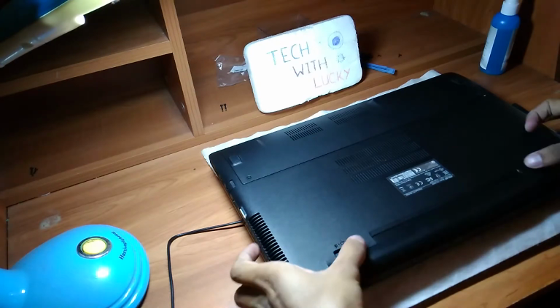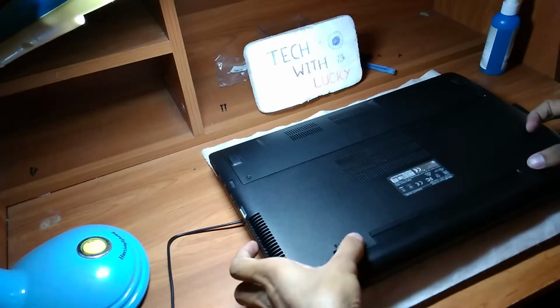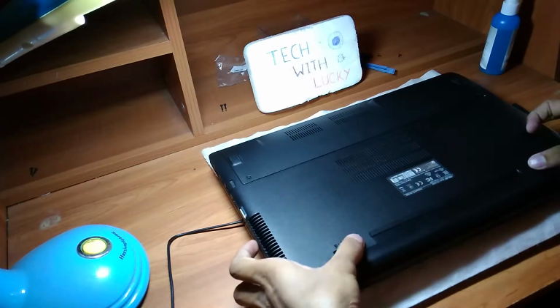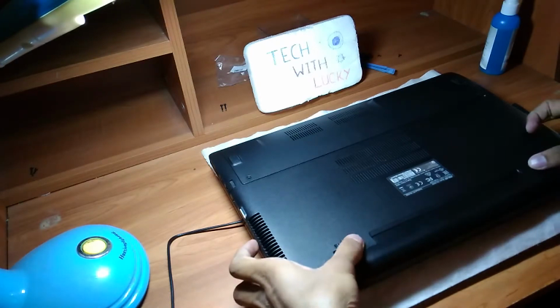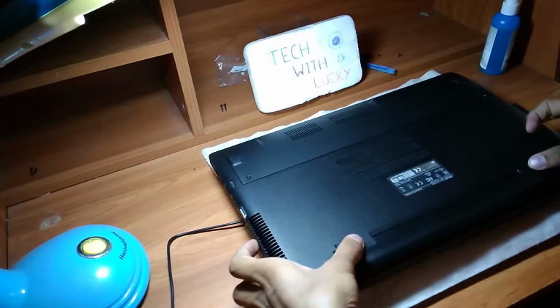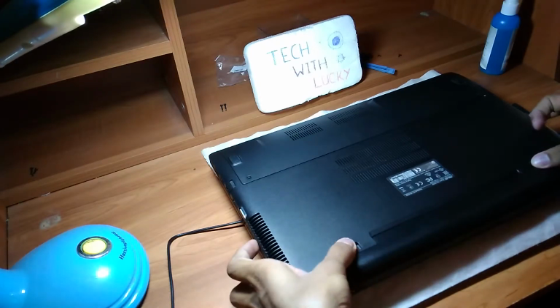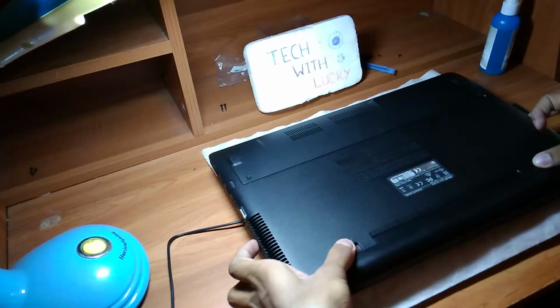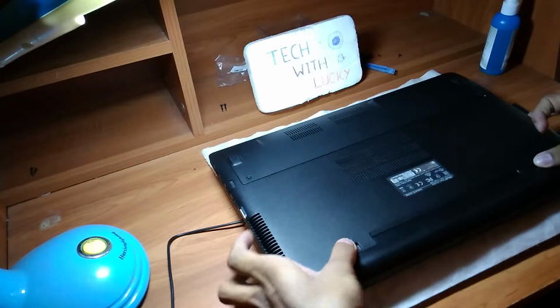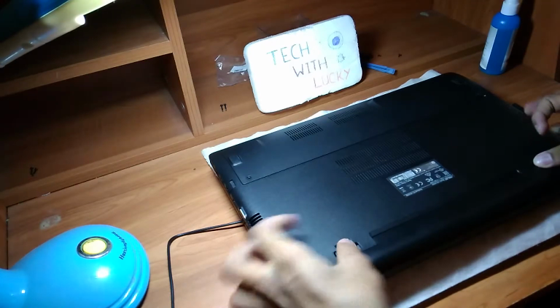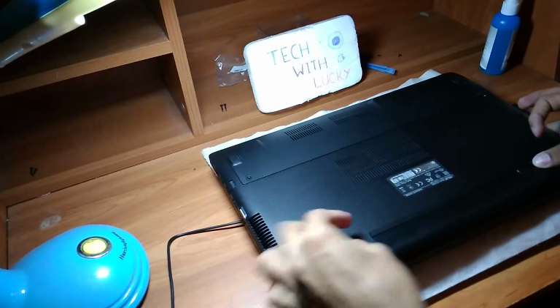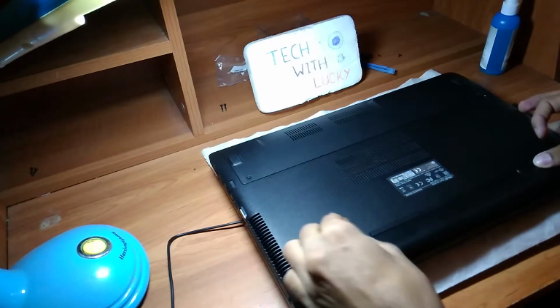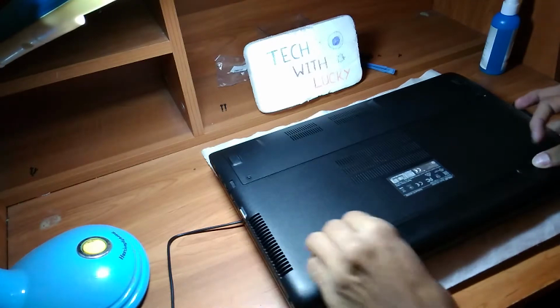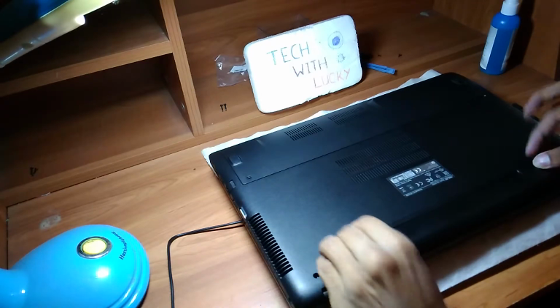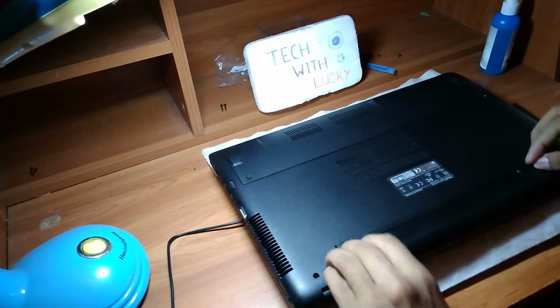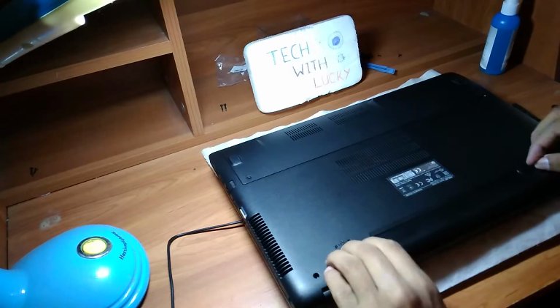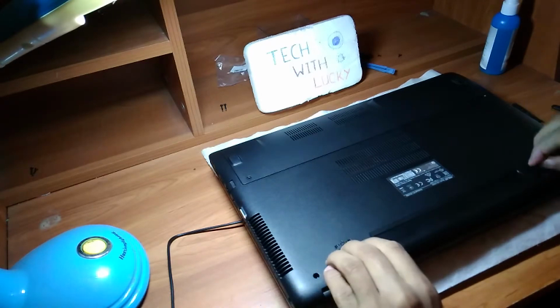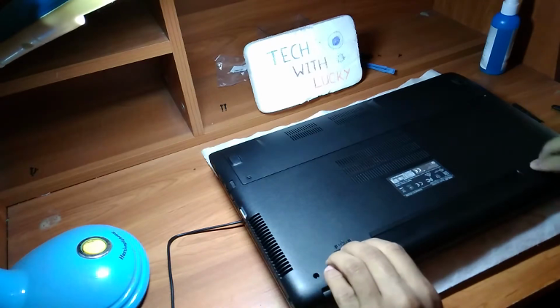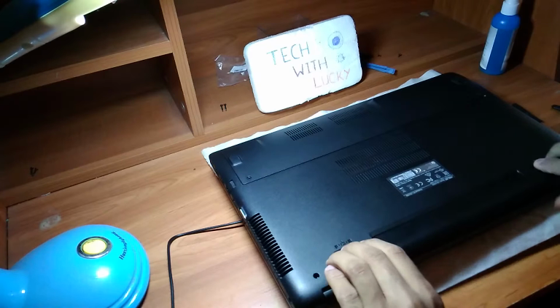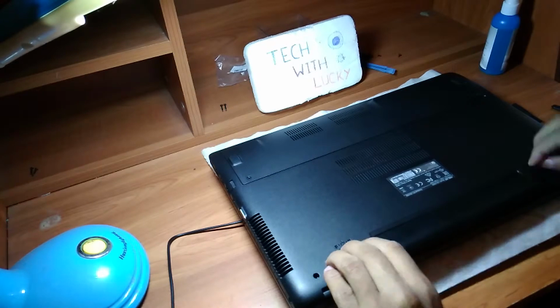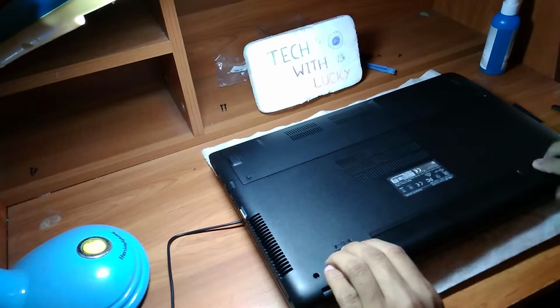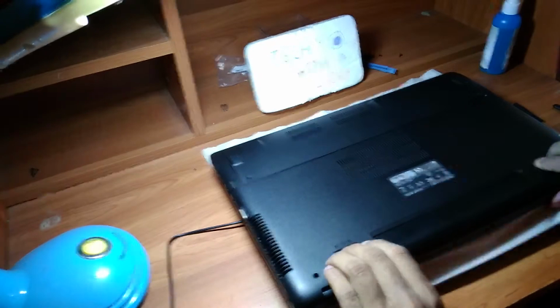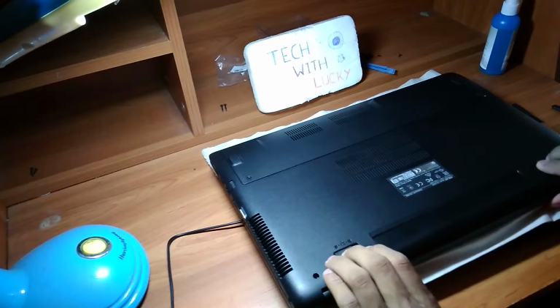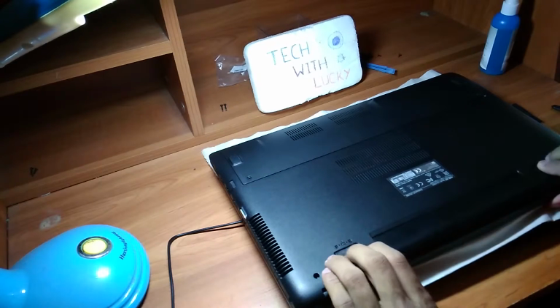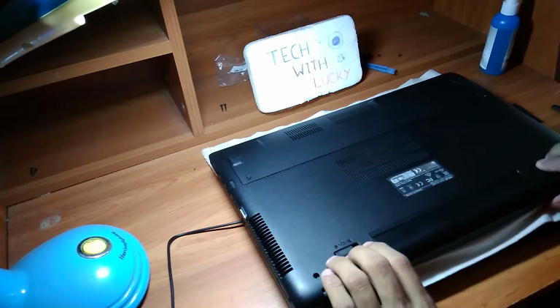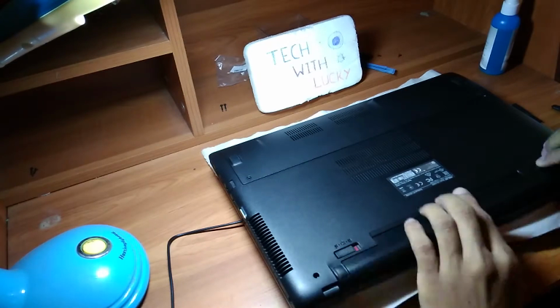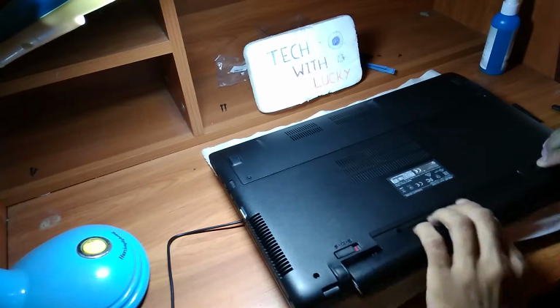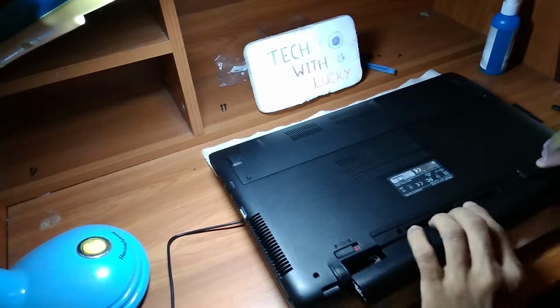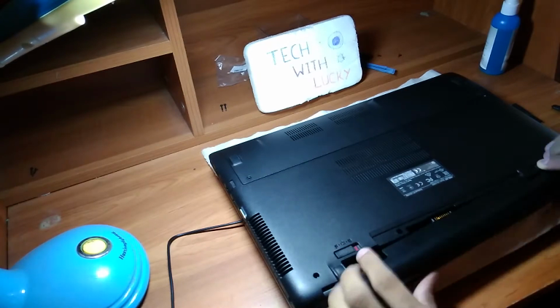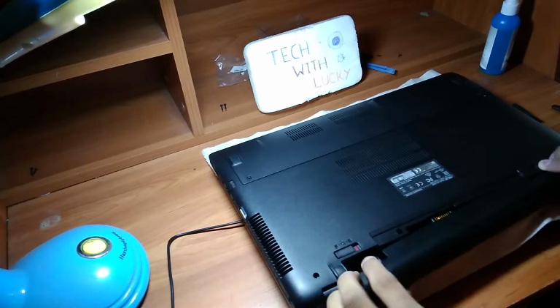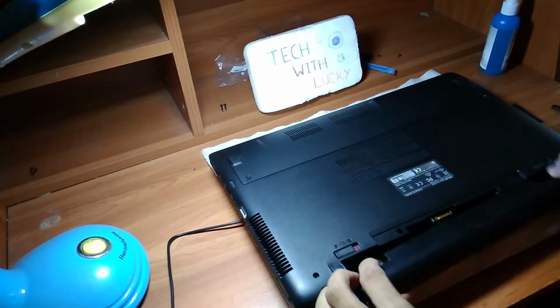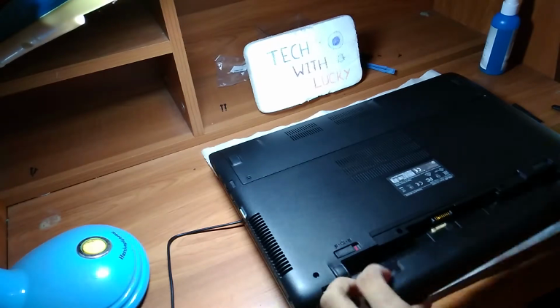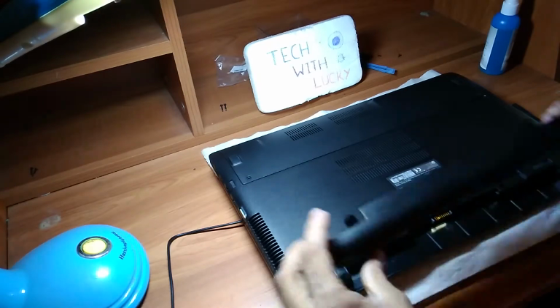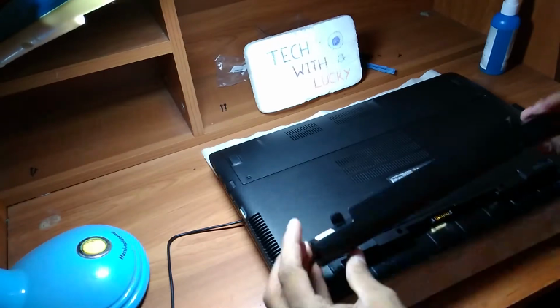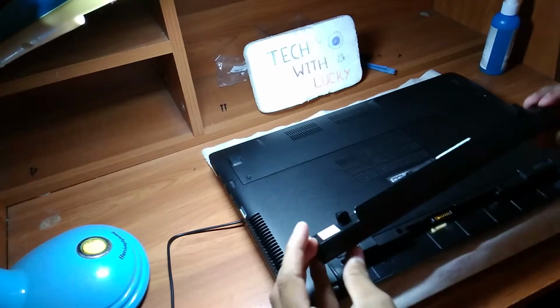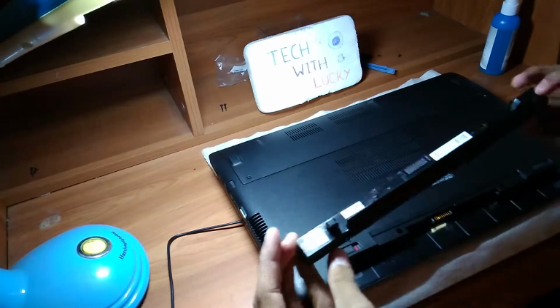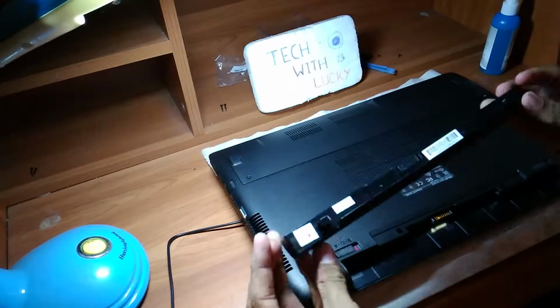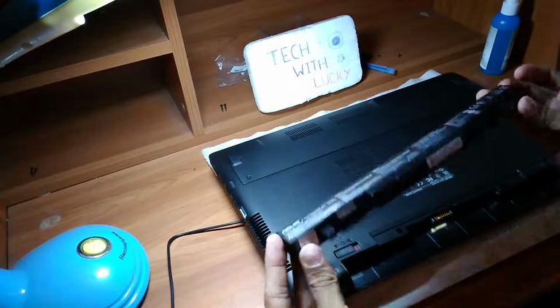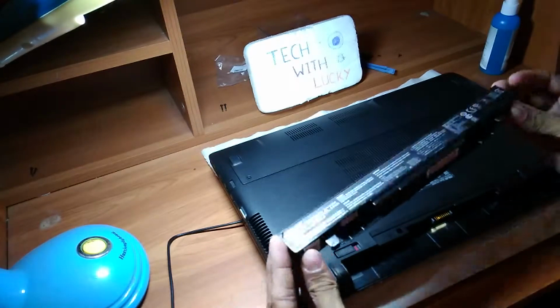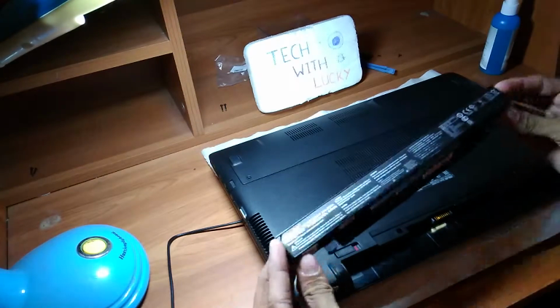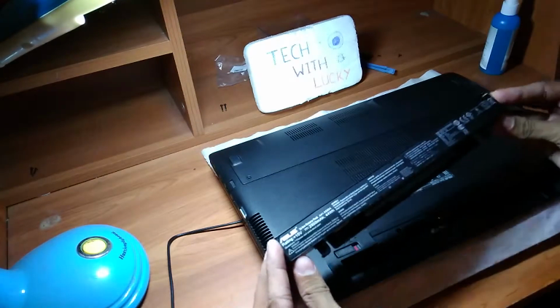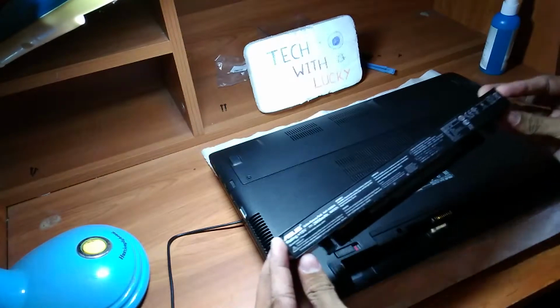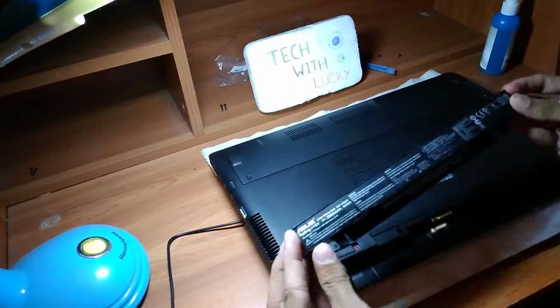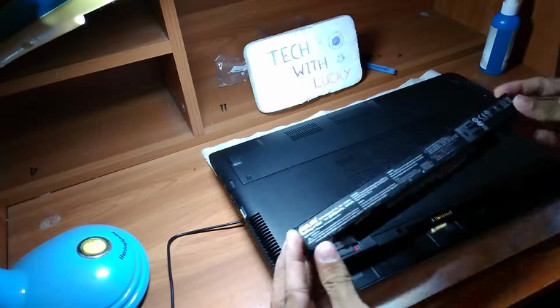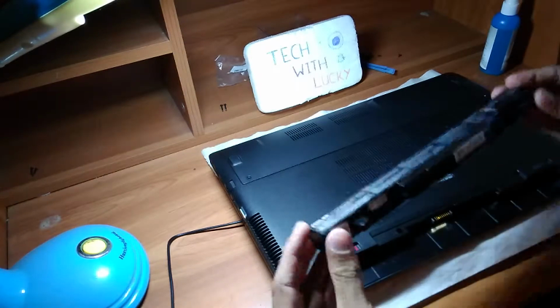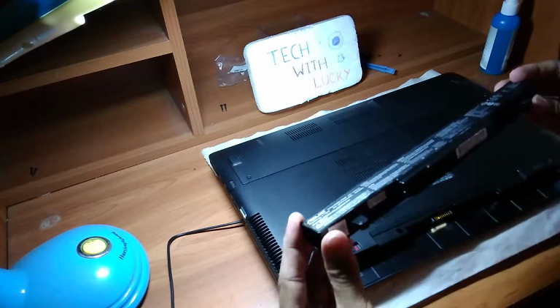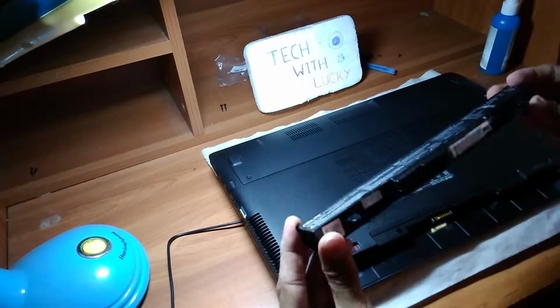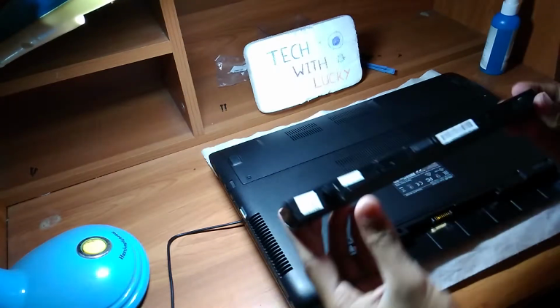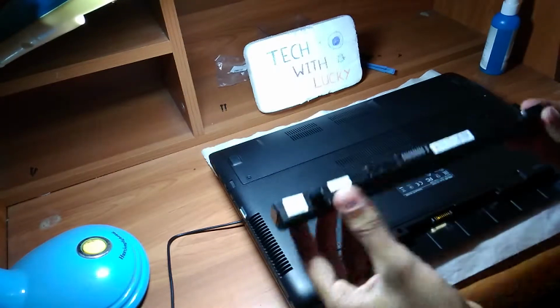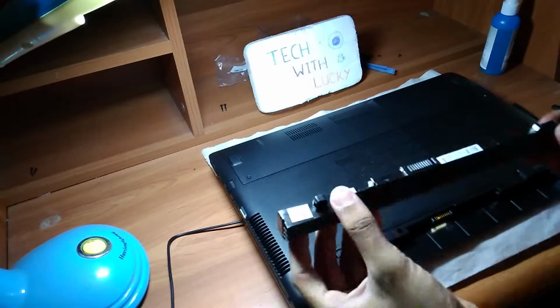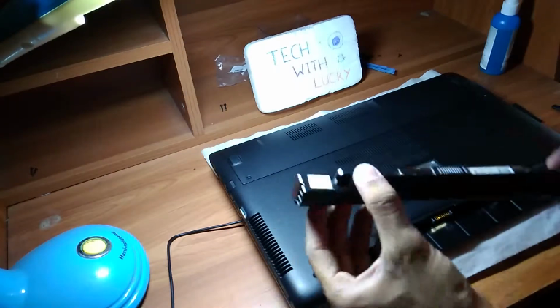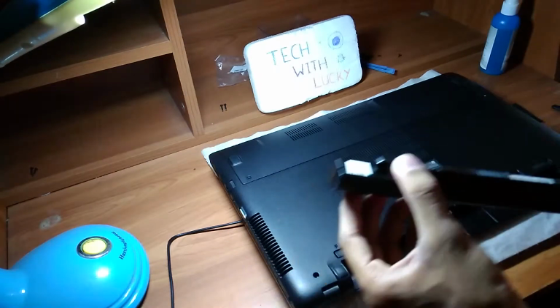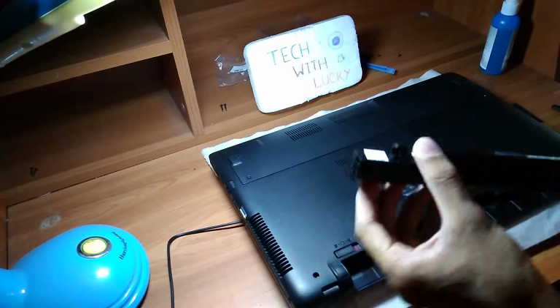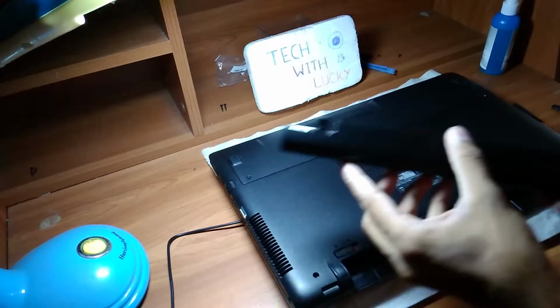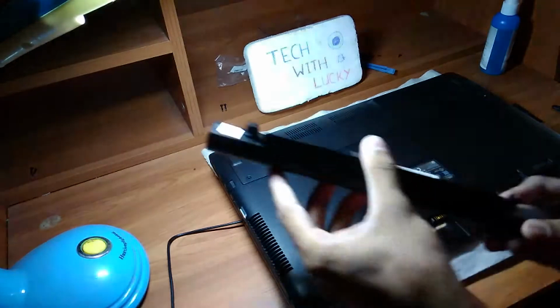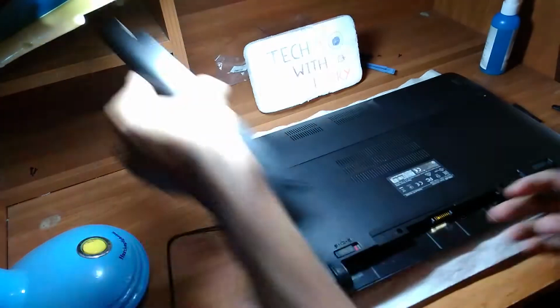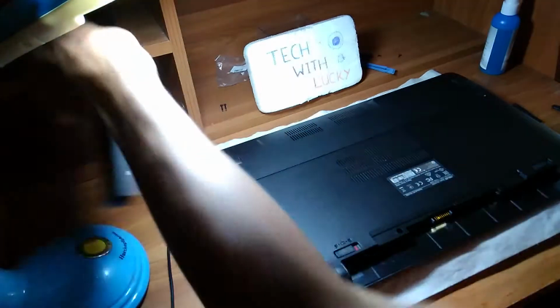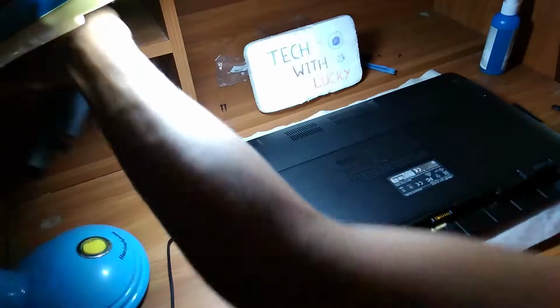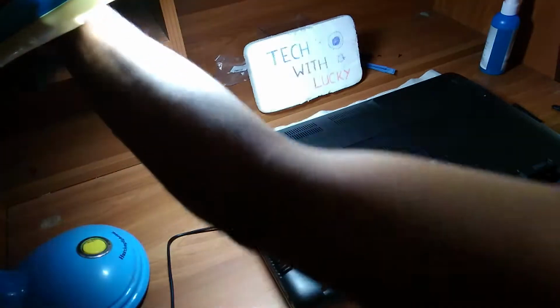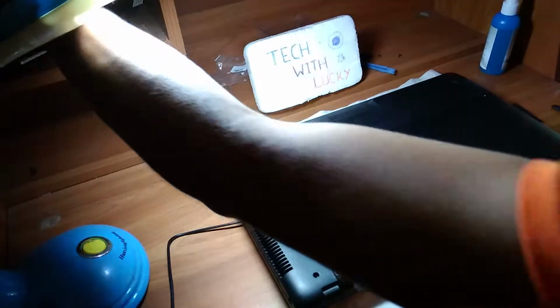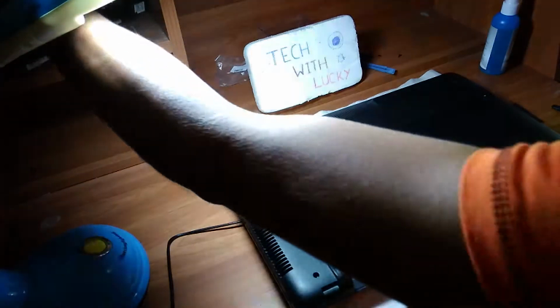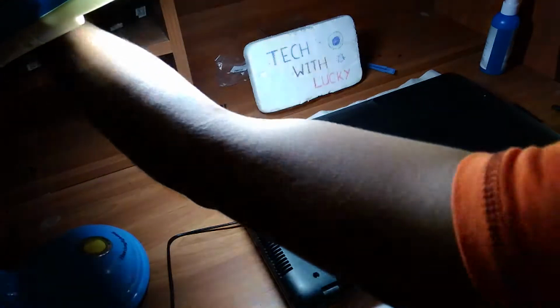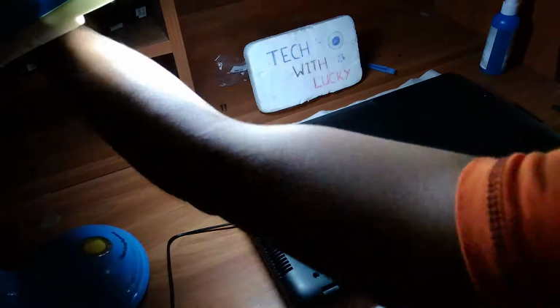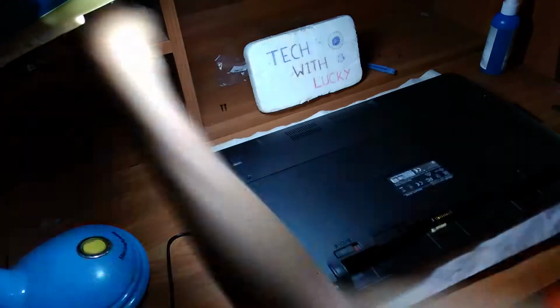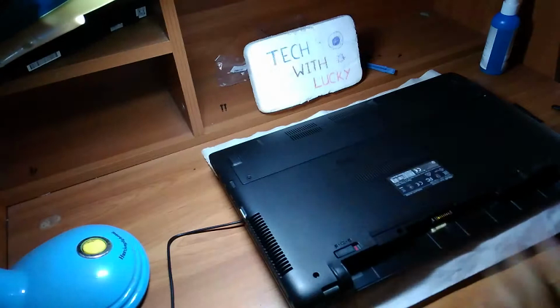First, I am going to take off the battery. This is the battery.